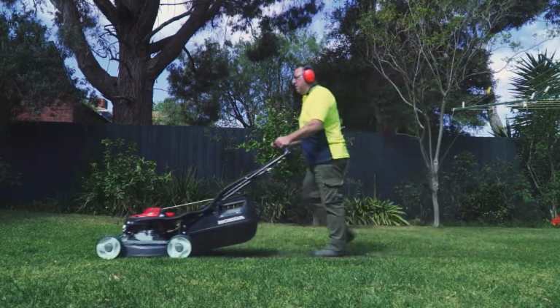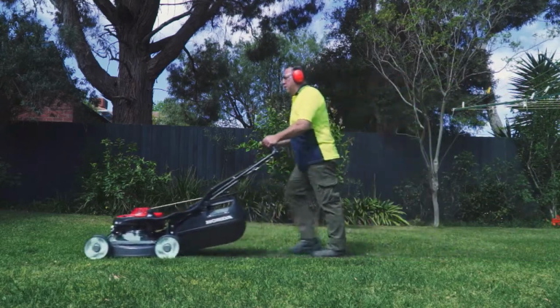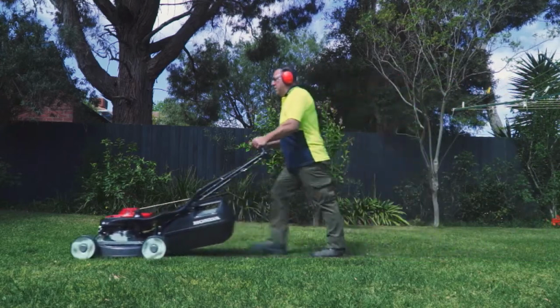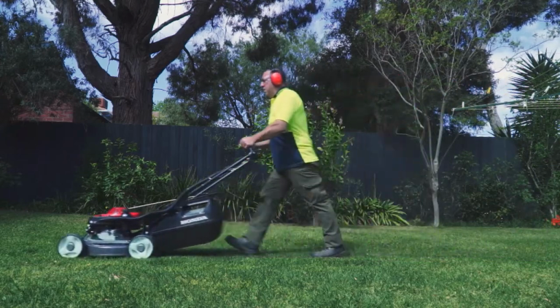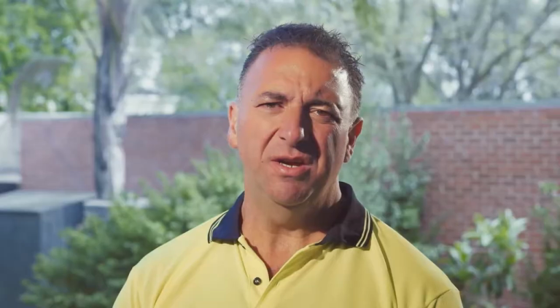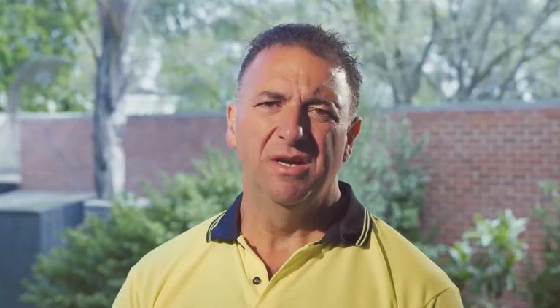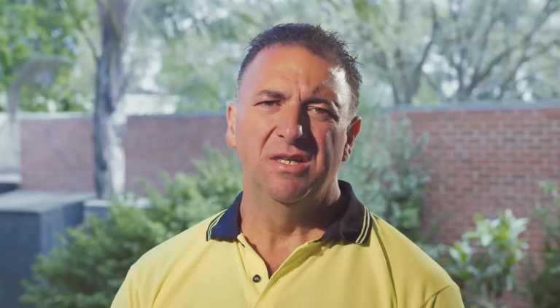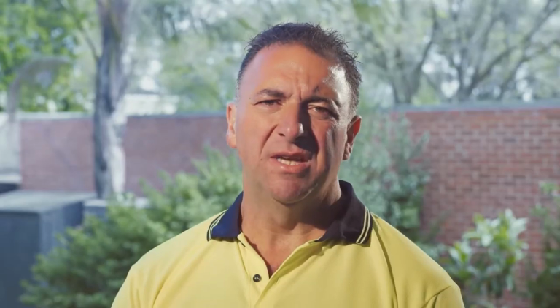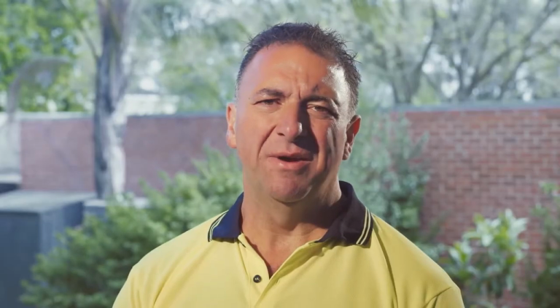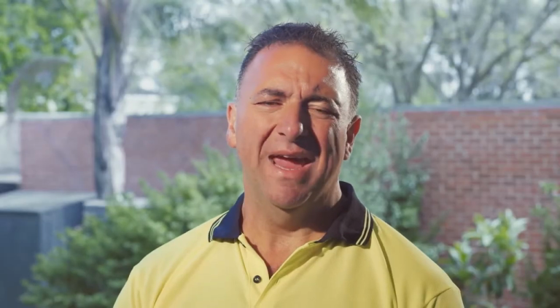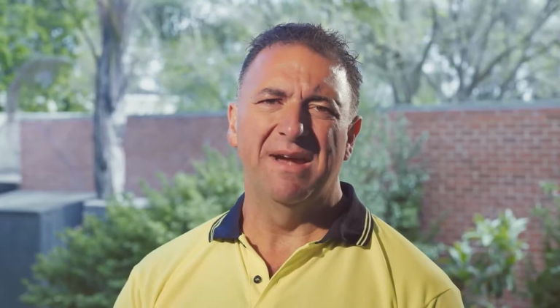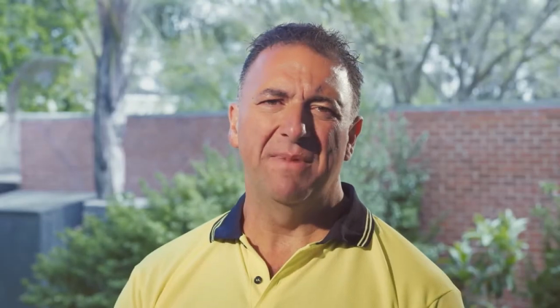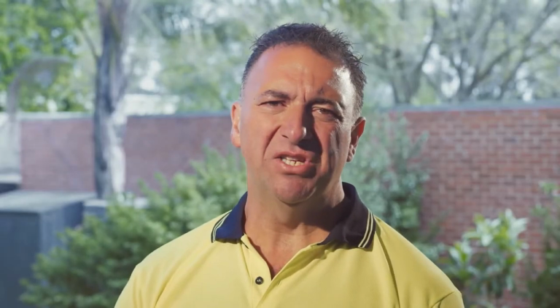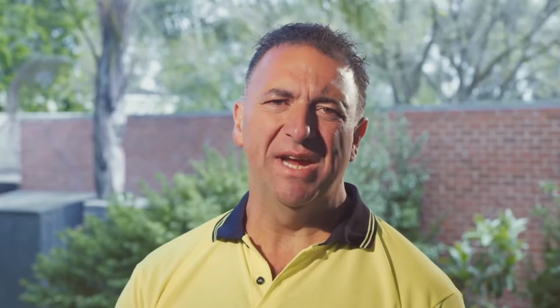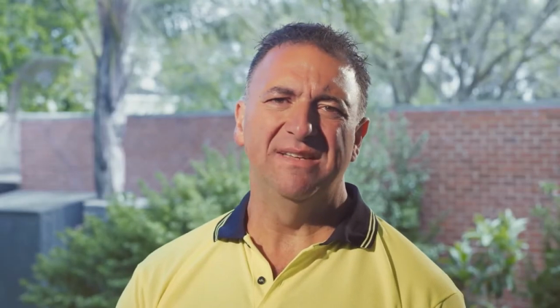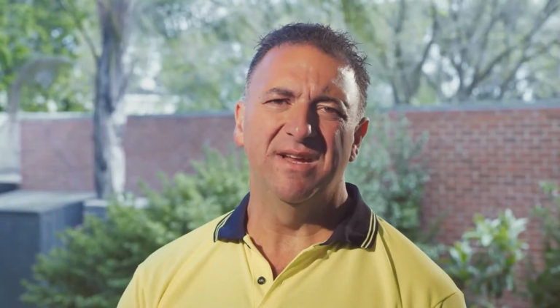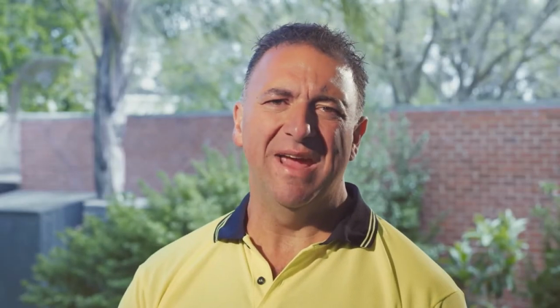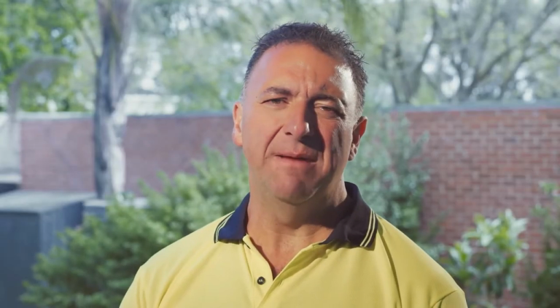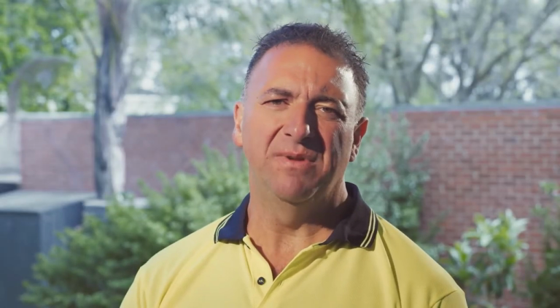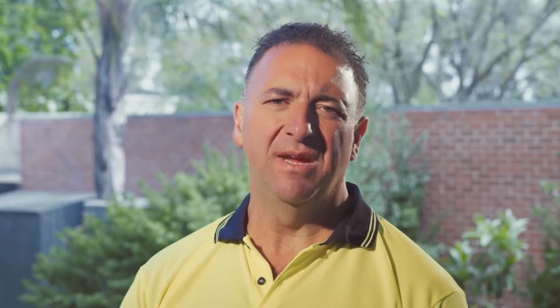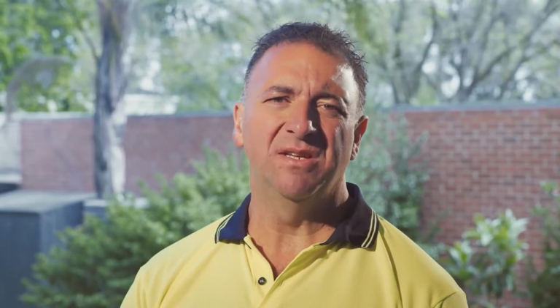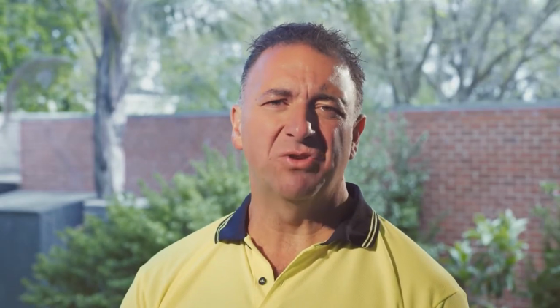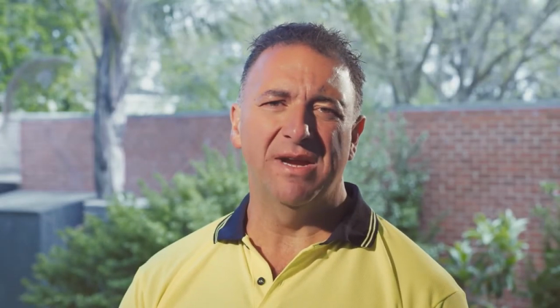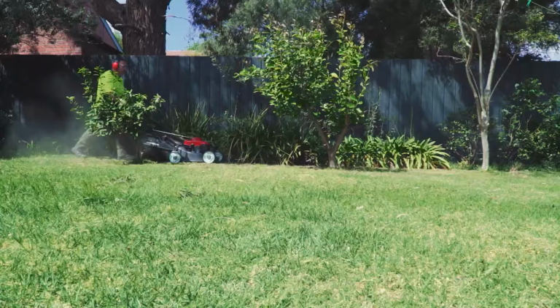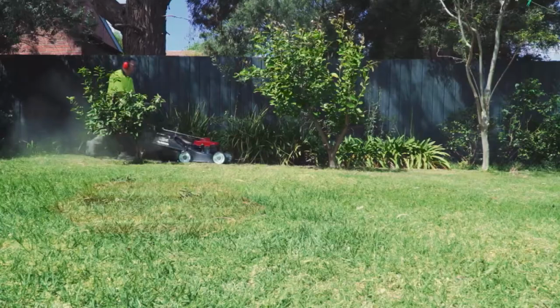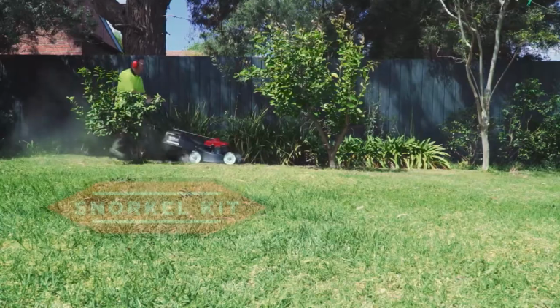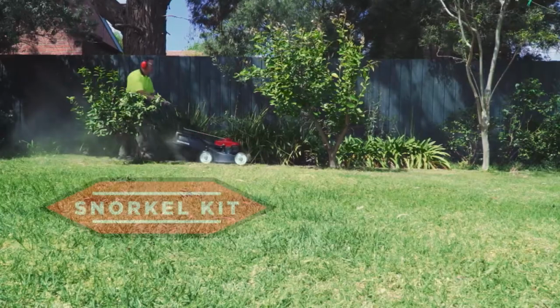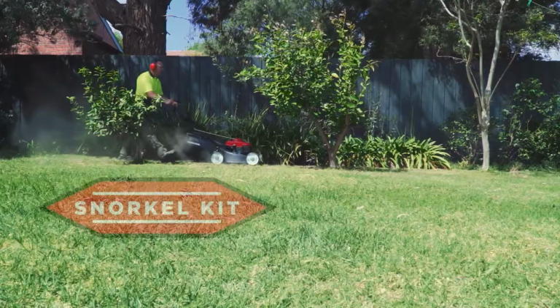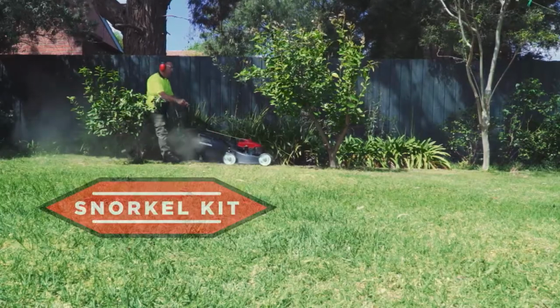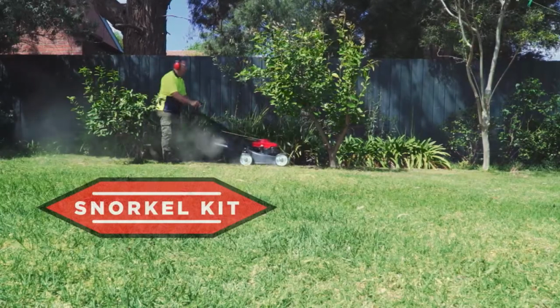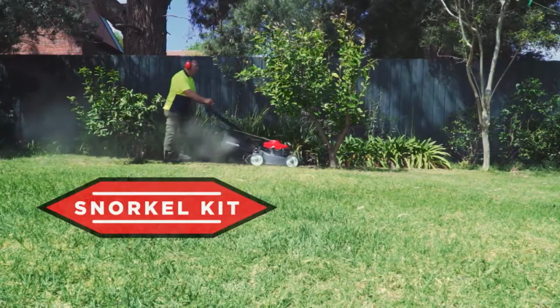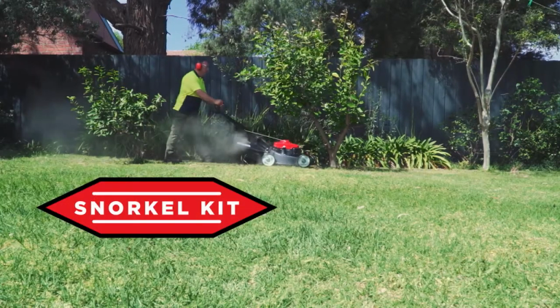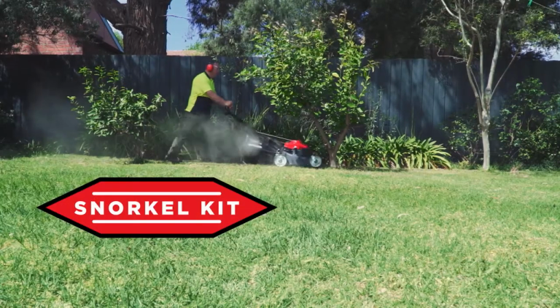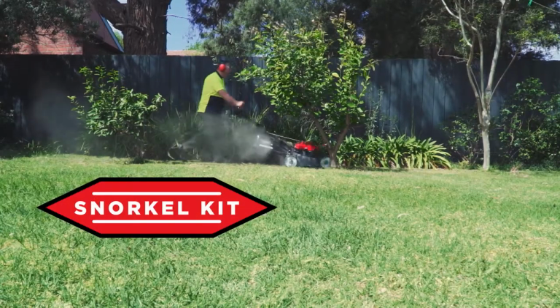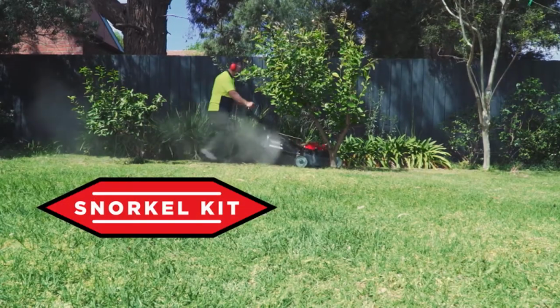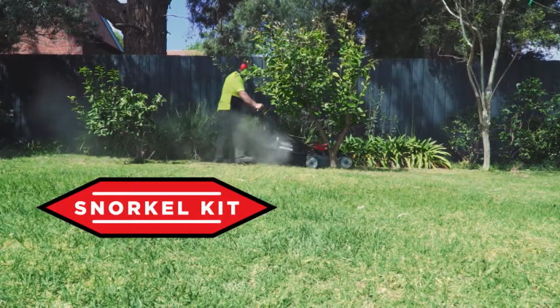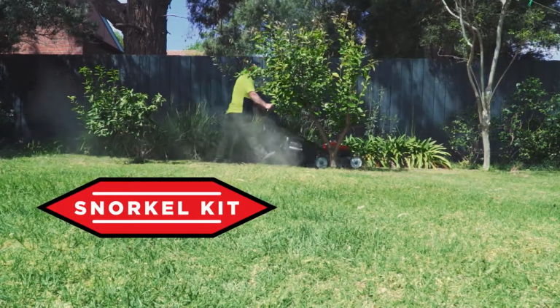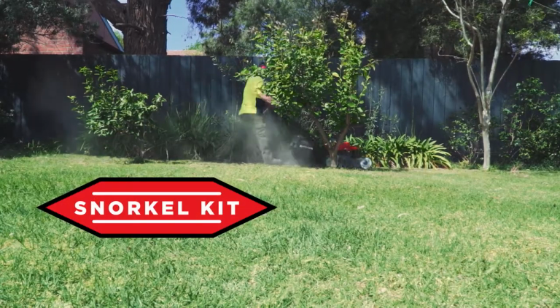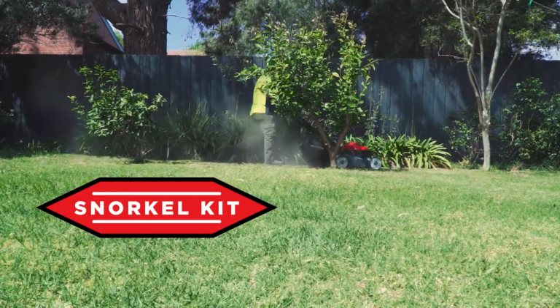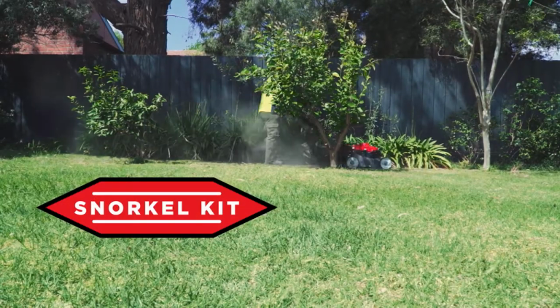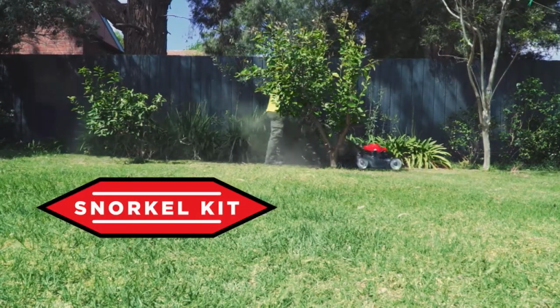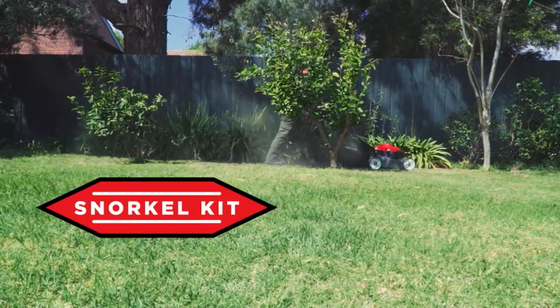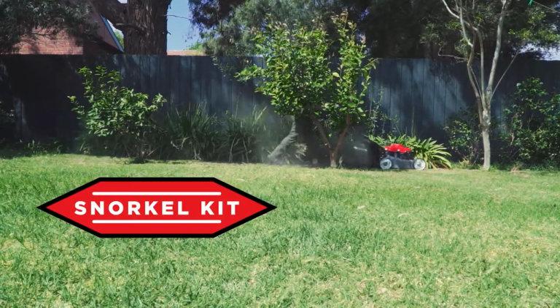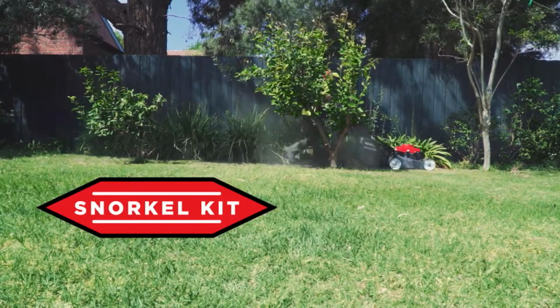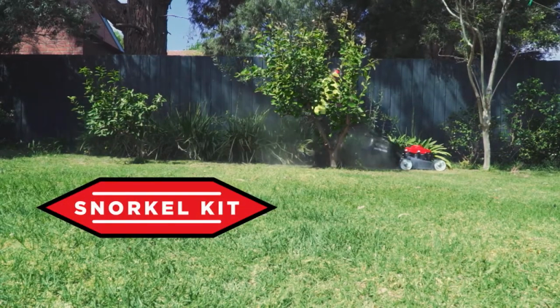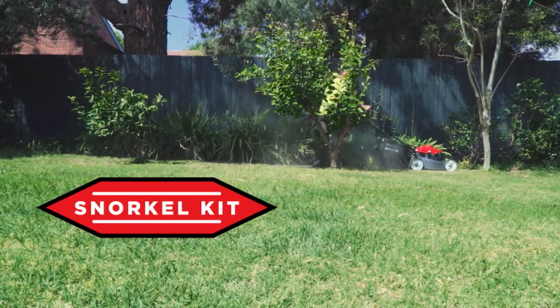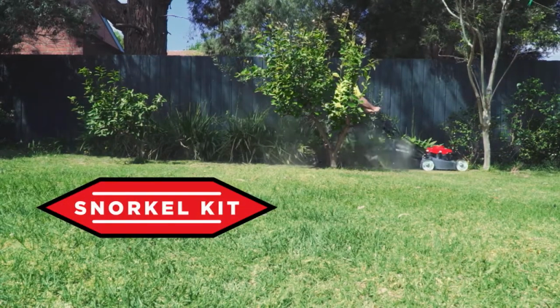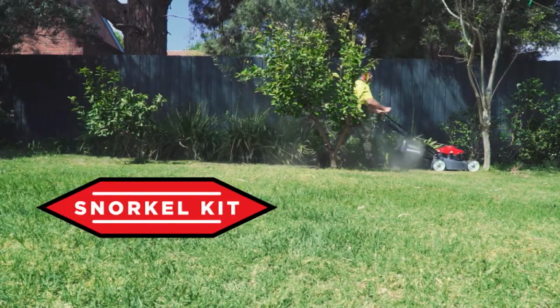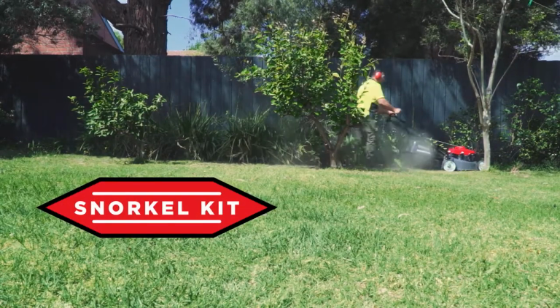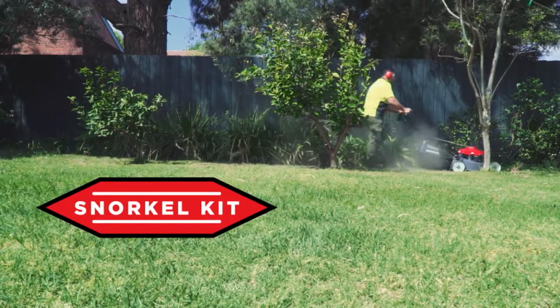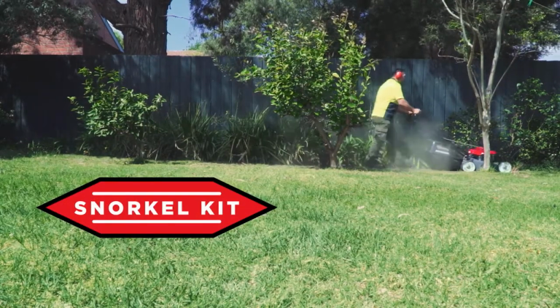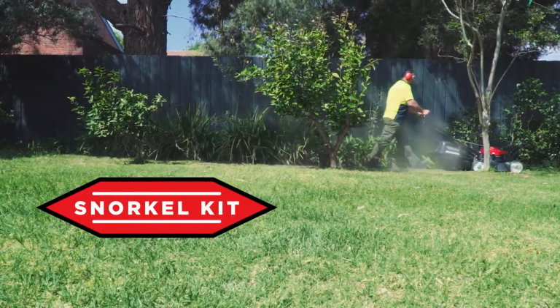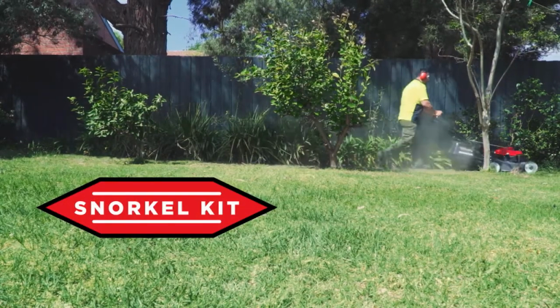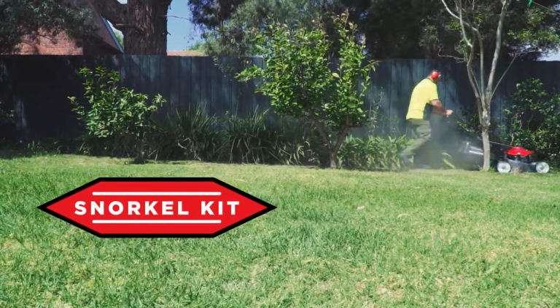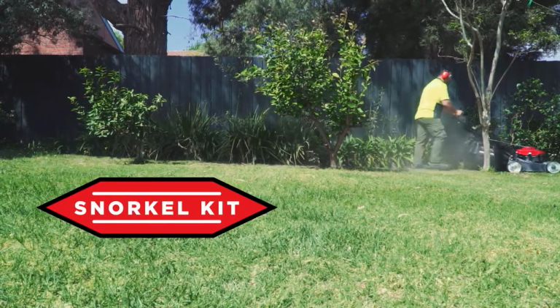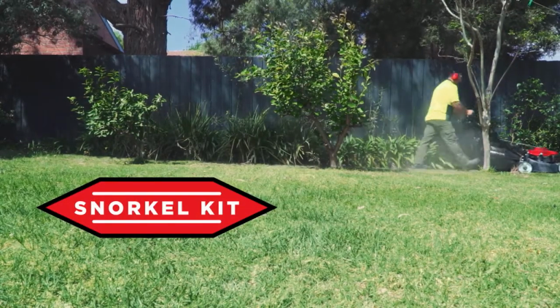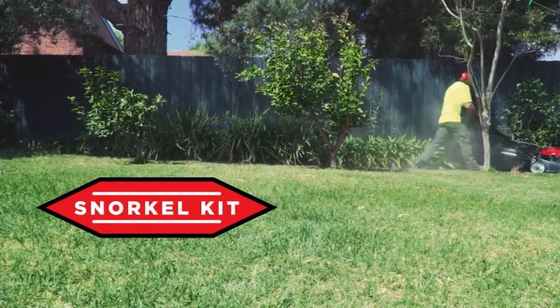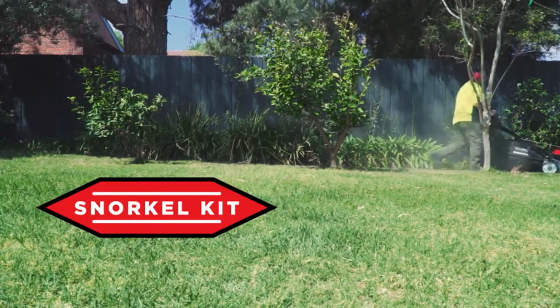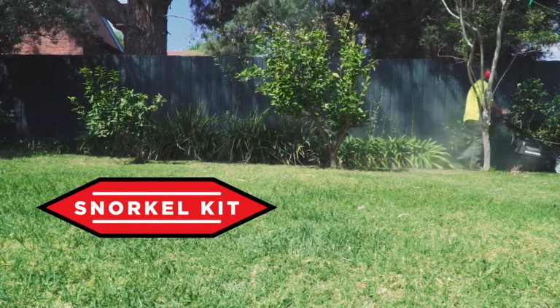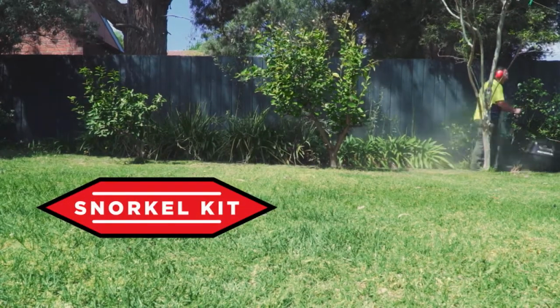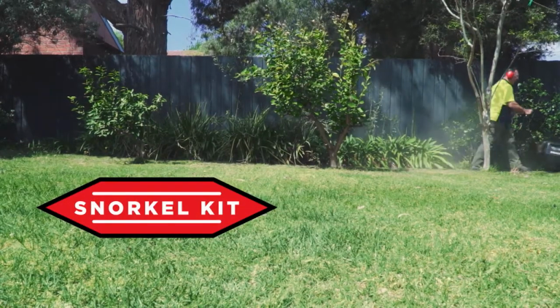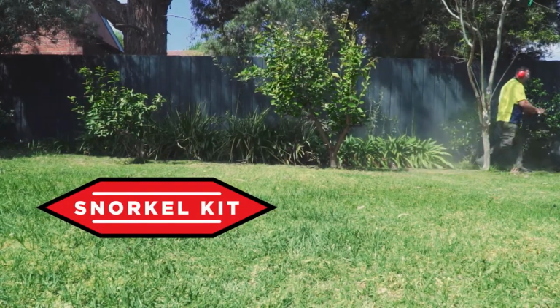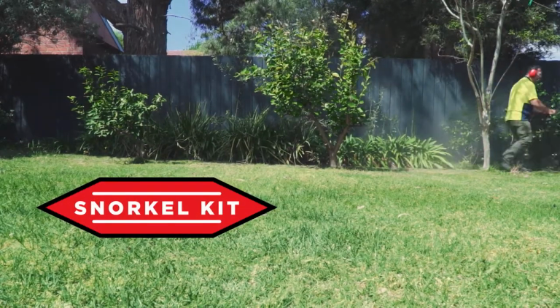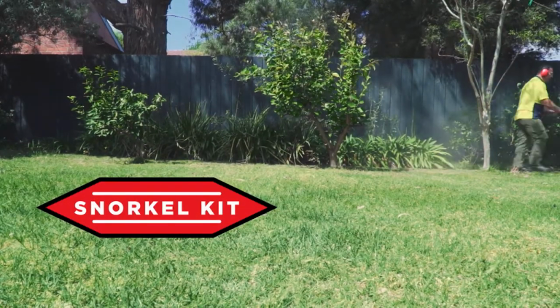It's solid, so much easier to empty straight into the grass bag. Got the snorkel kit, so in terms of dust and so forth, it doesn't become an issue.